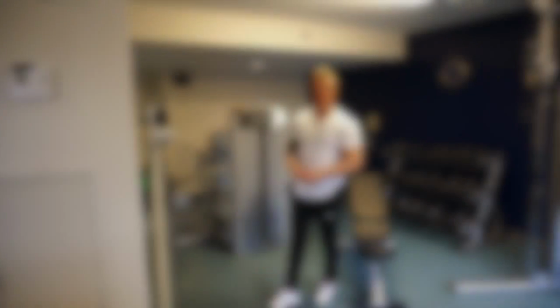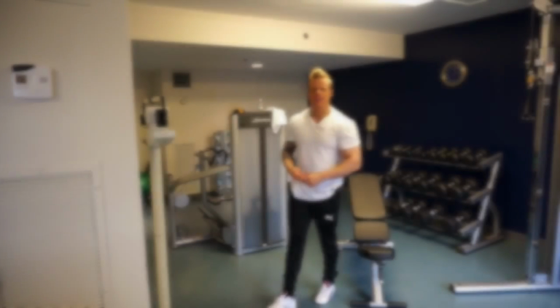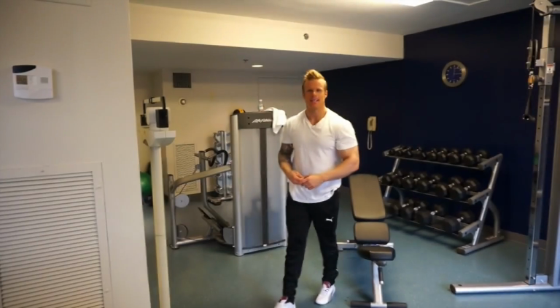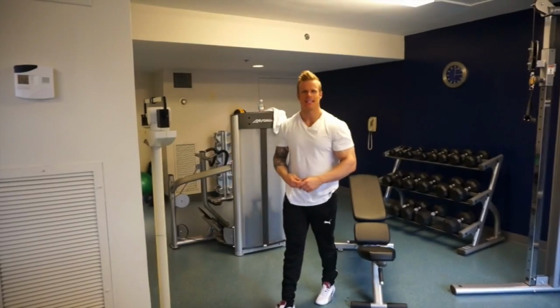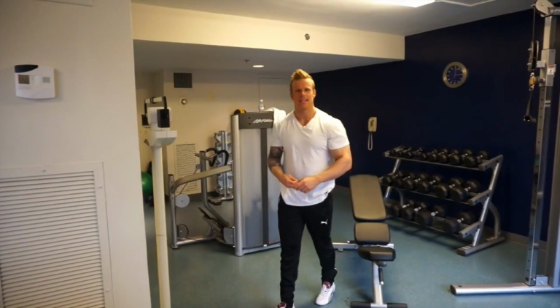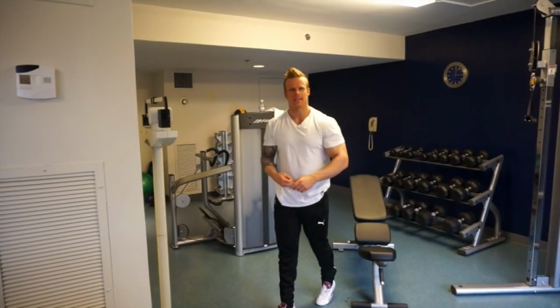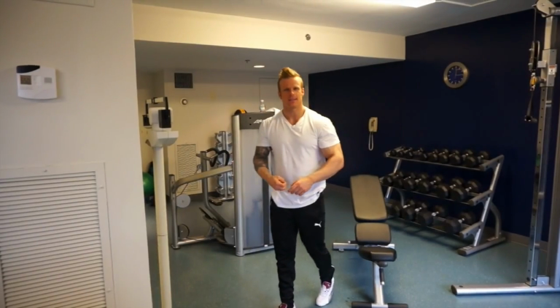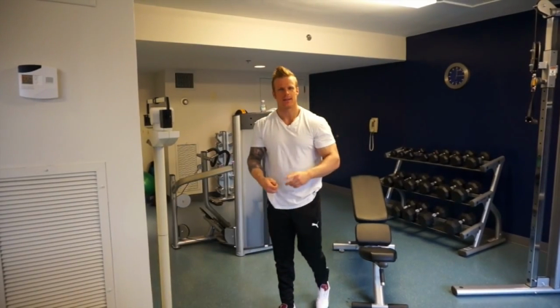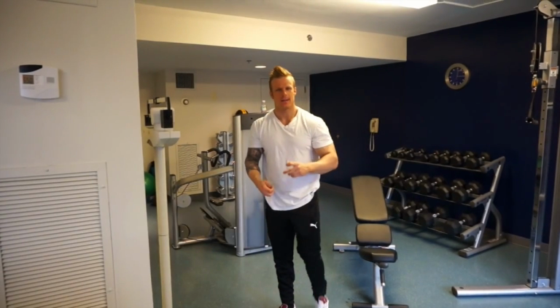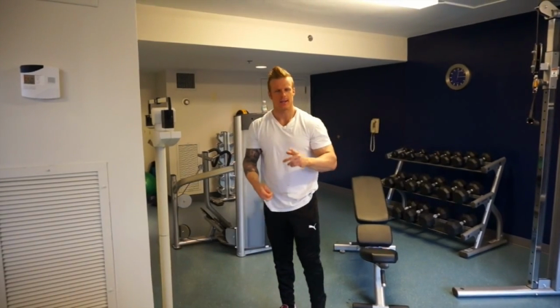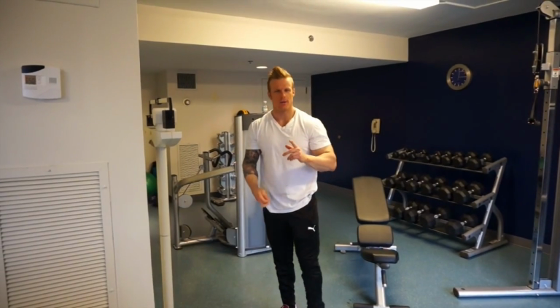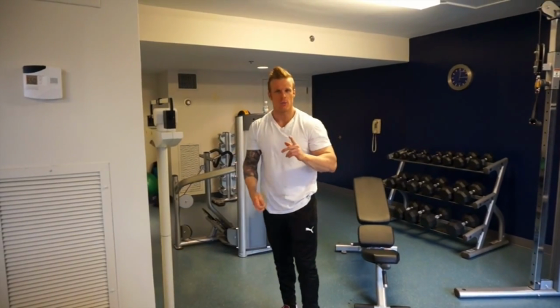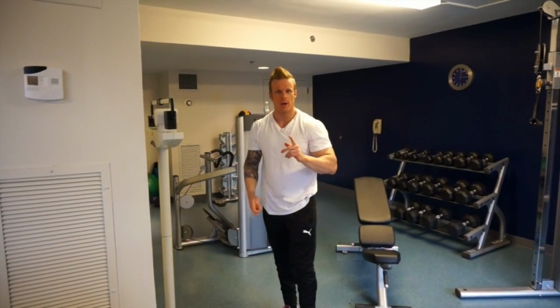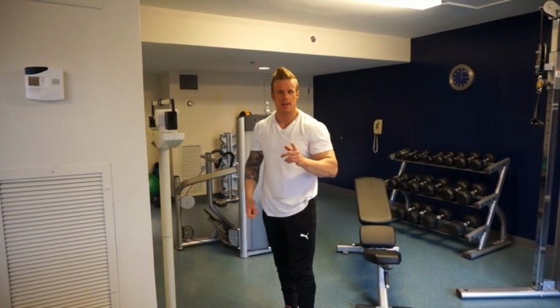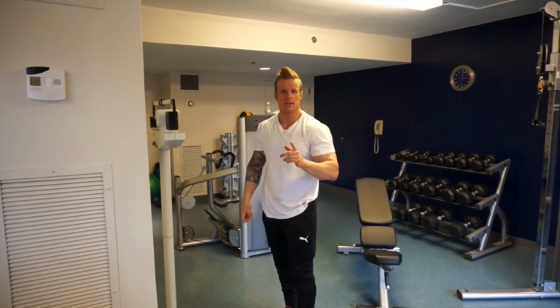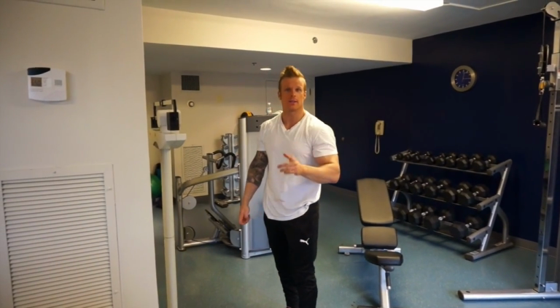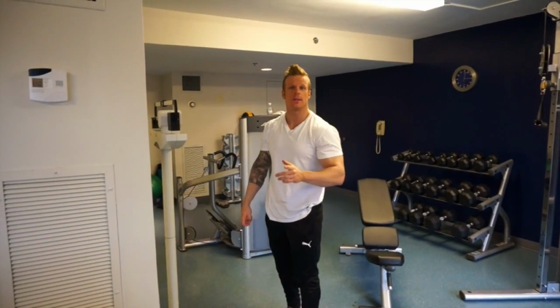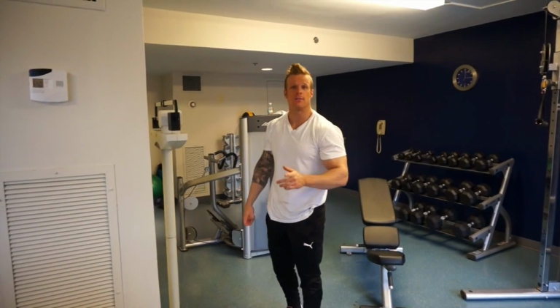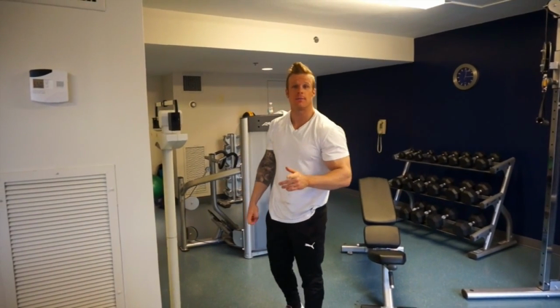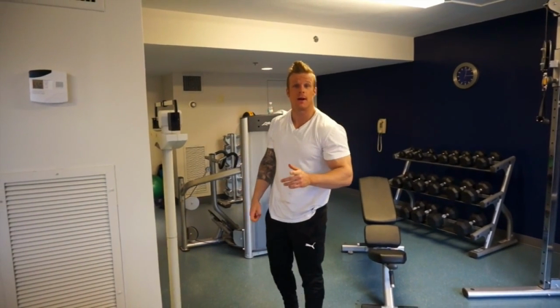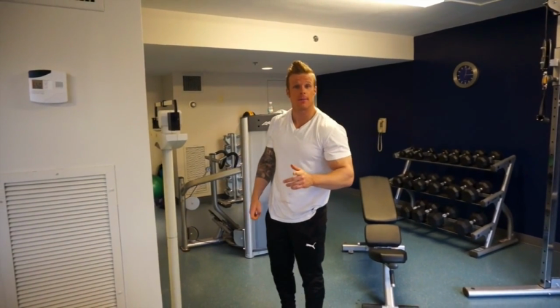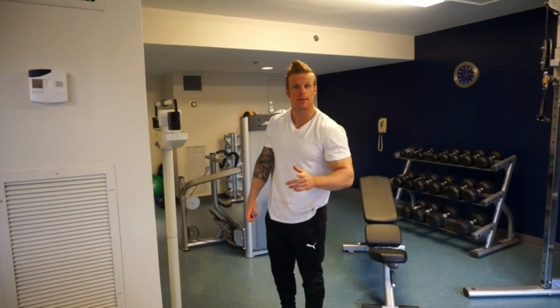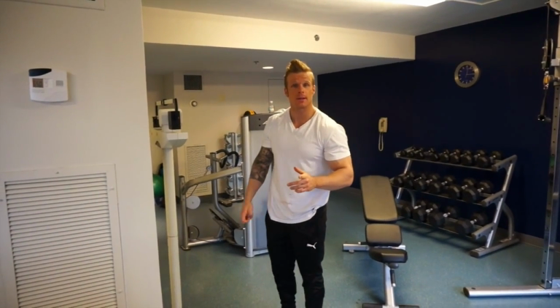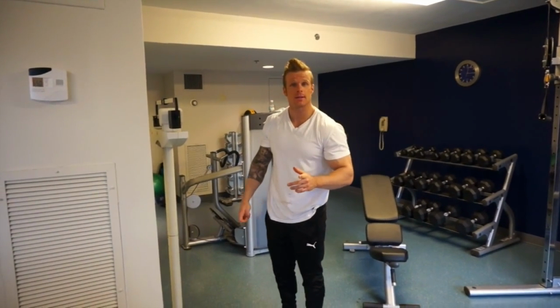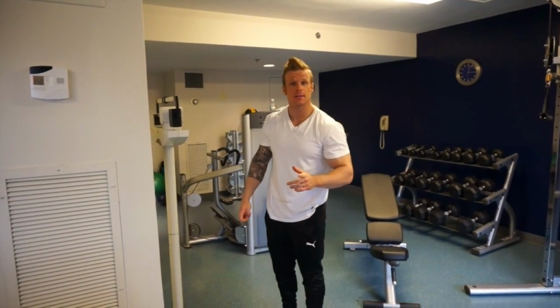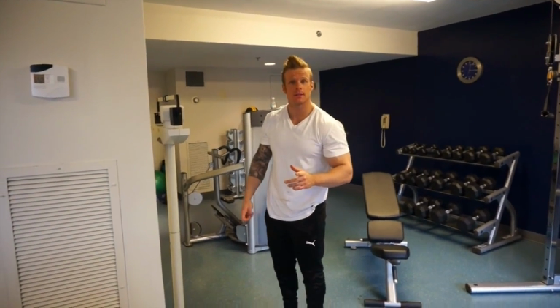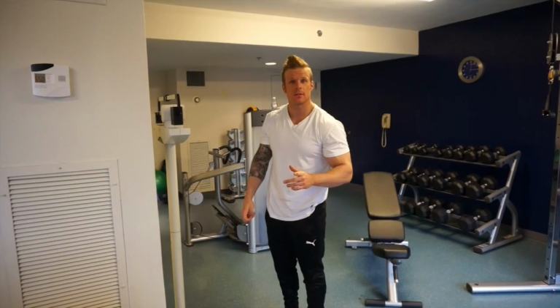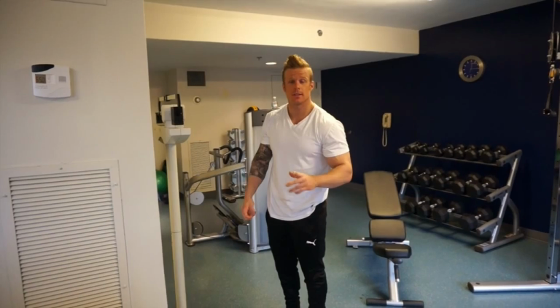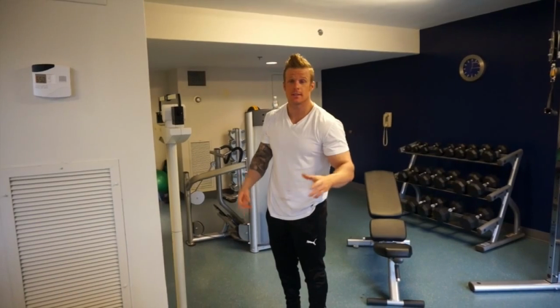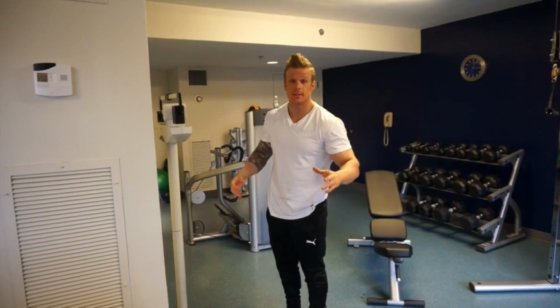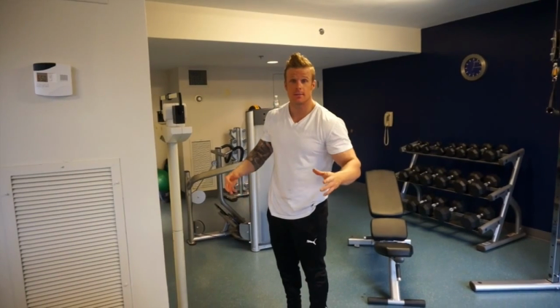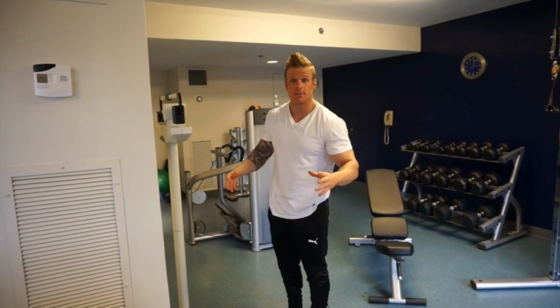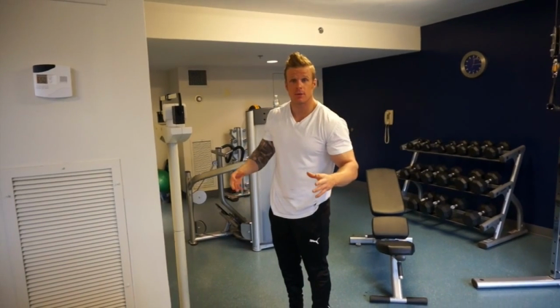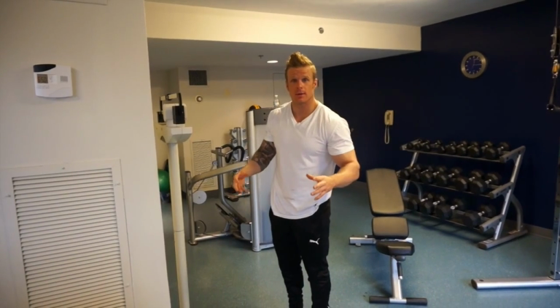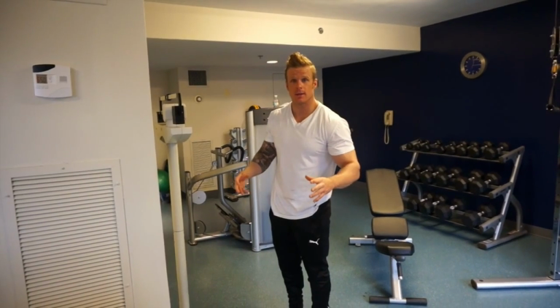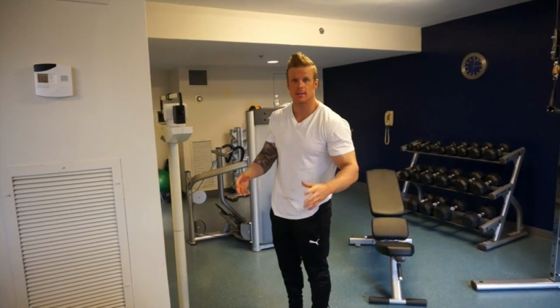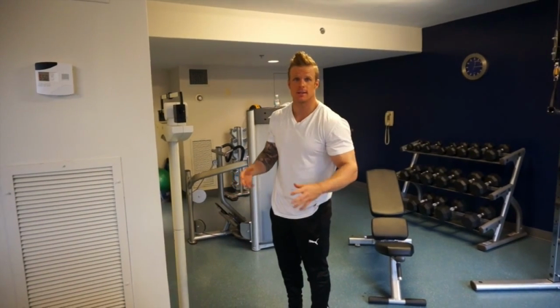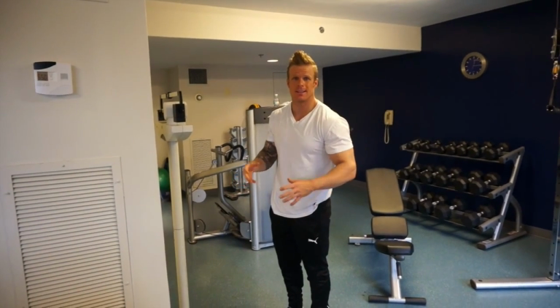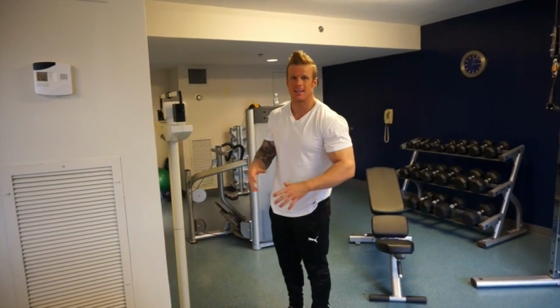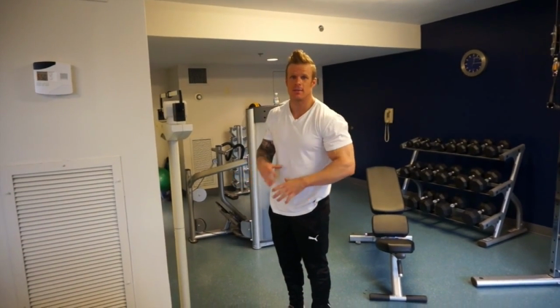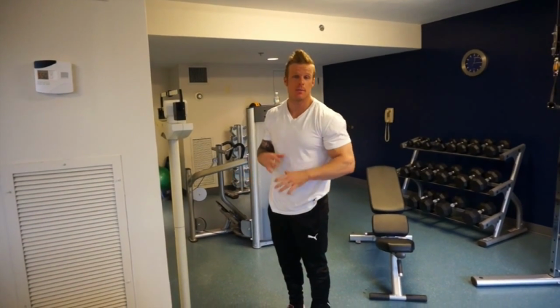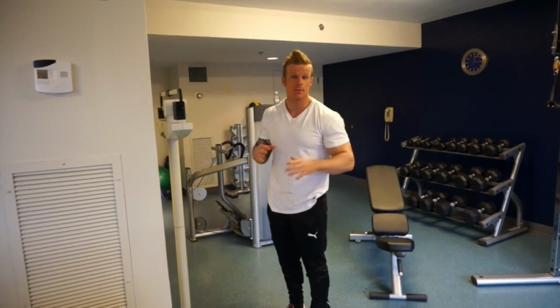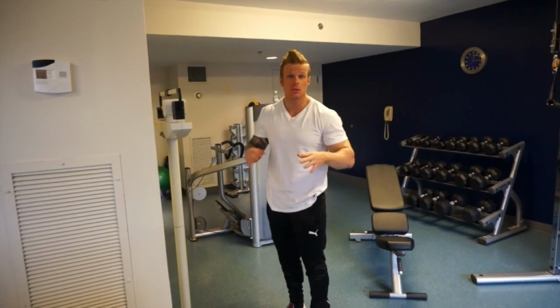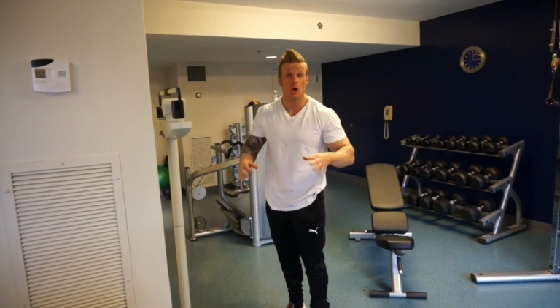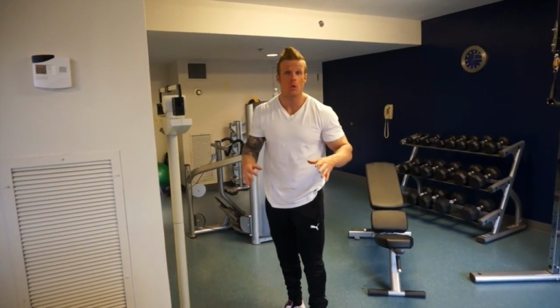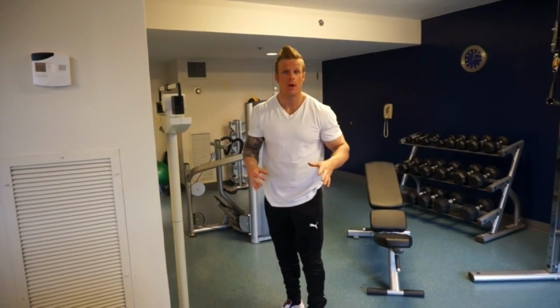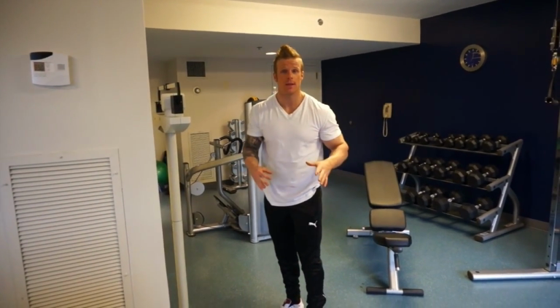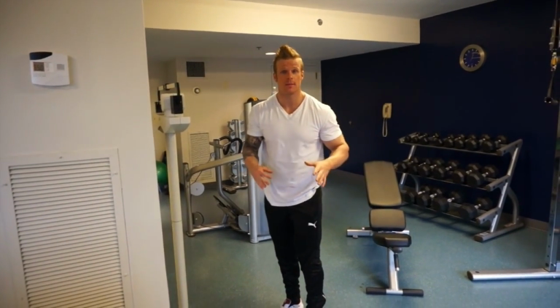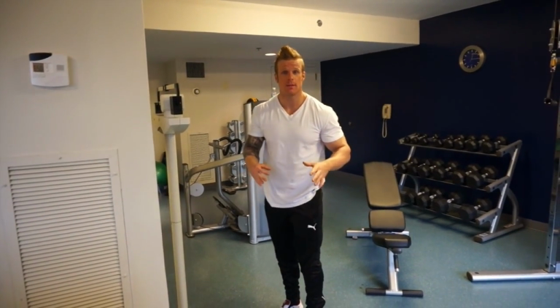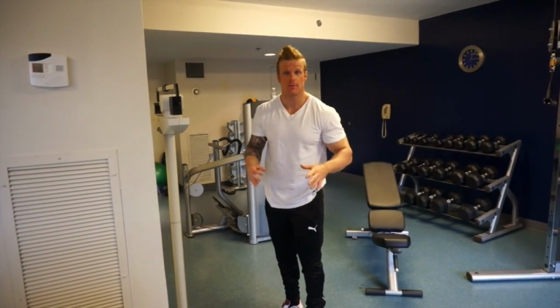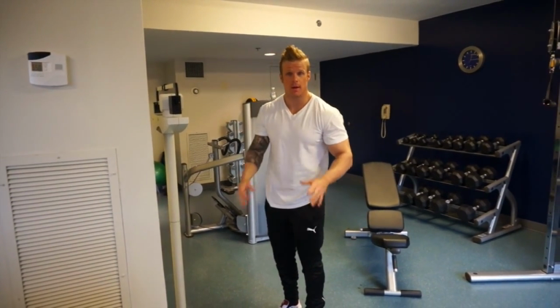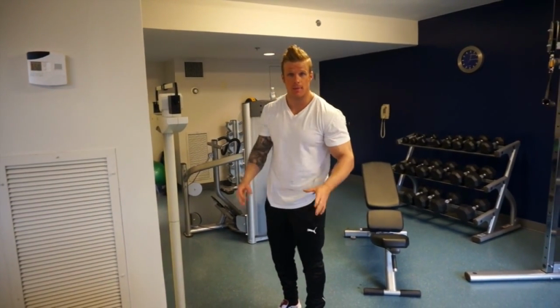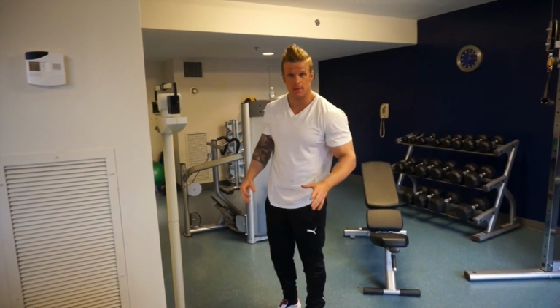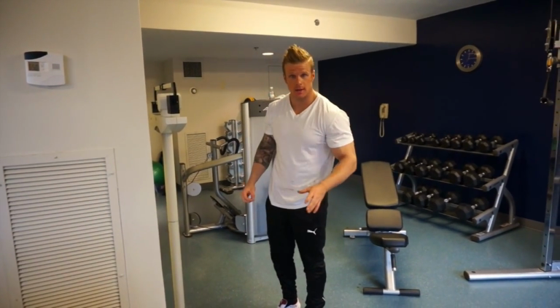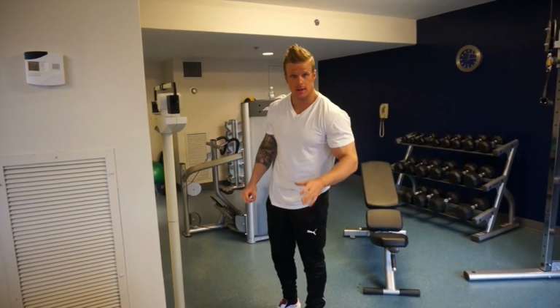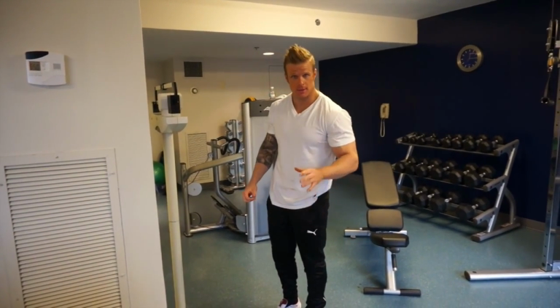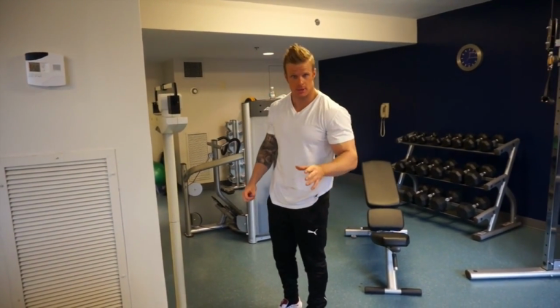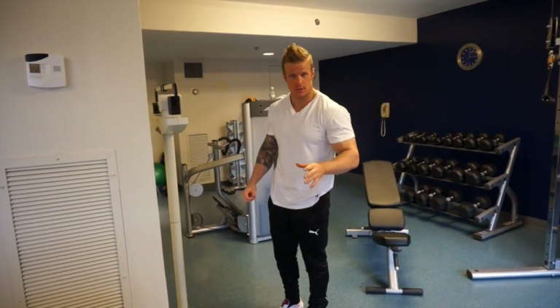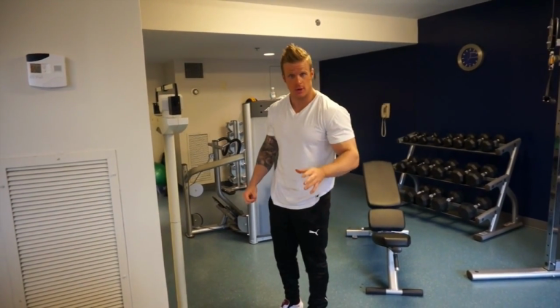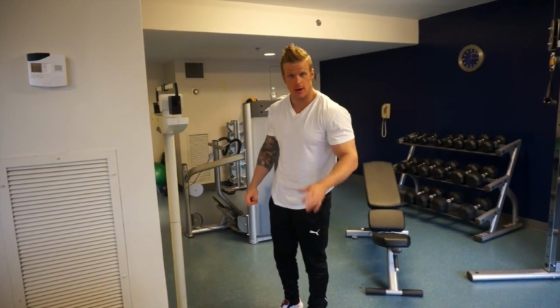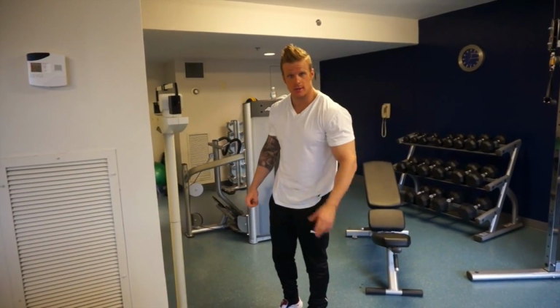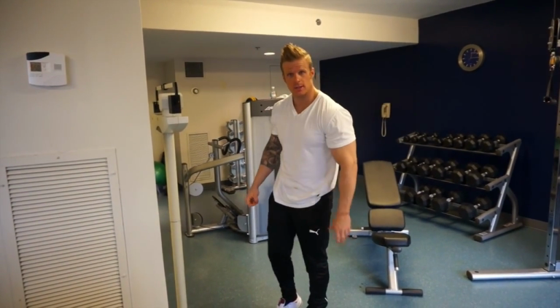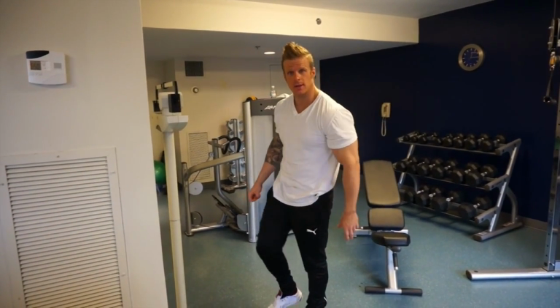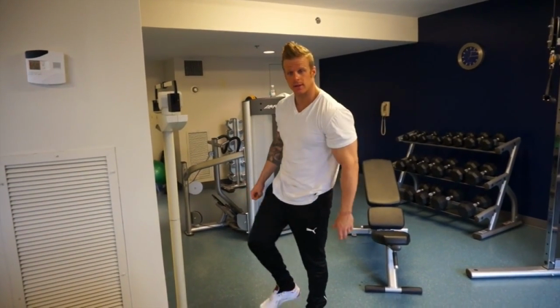Today's lesson: how to weigh yourself properly. This is an important lesson. A lot of people don't weigh themselves properly. I'm going to show you how it's done.